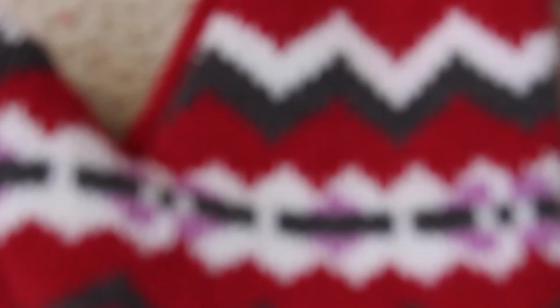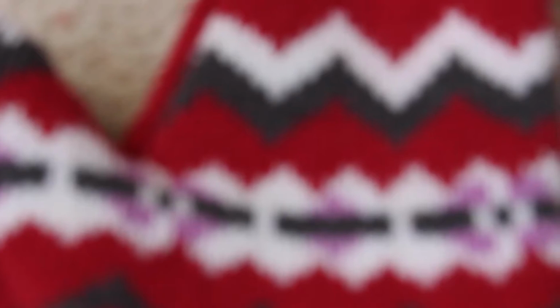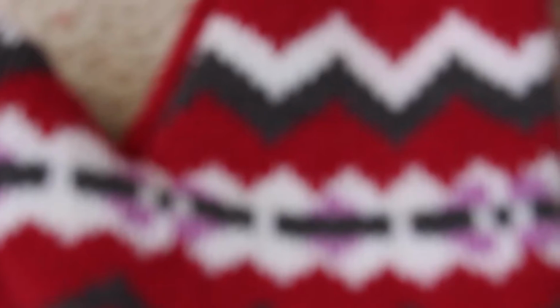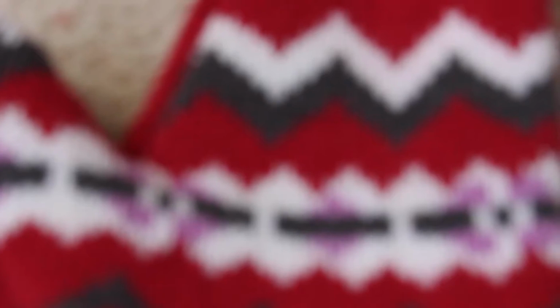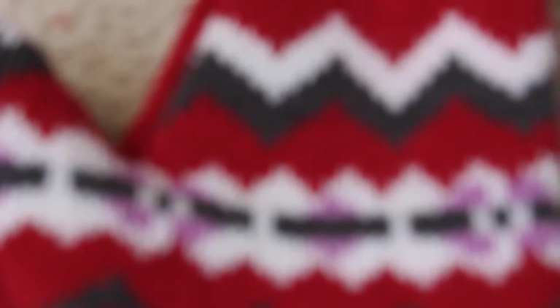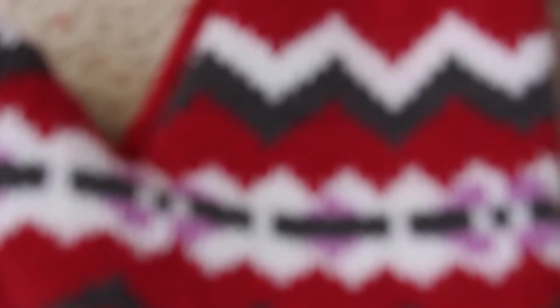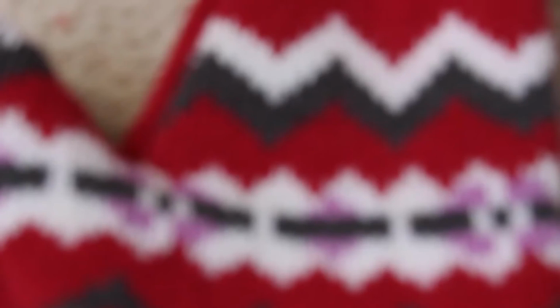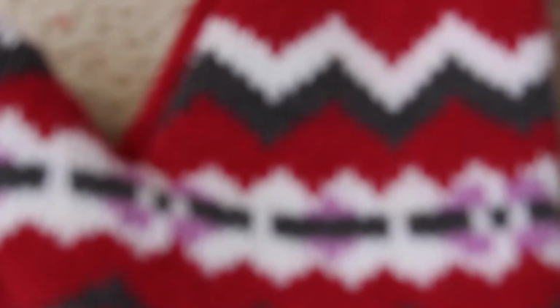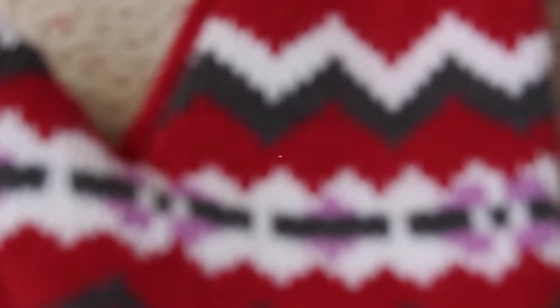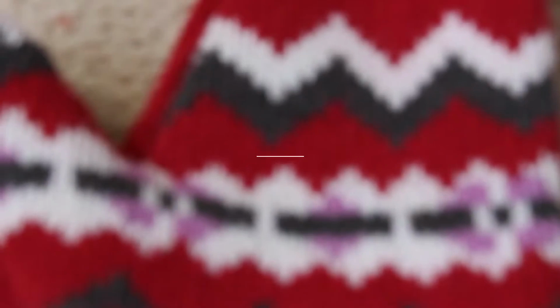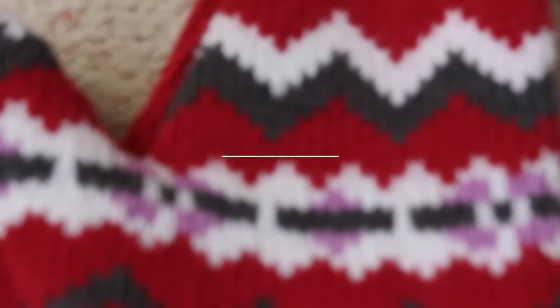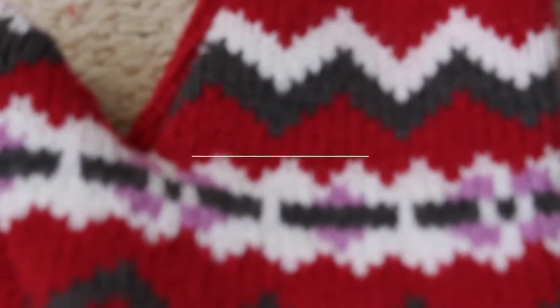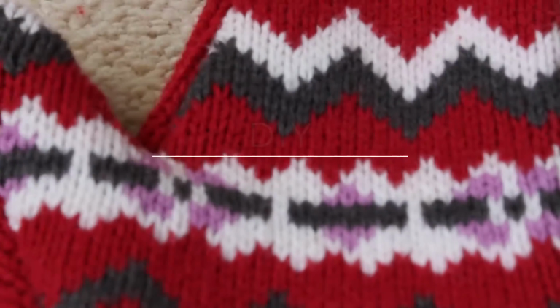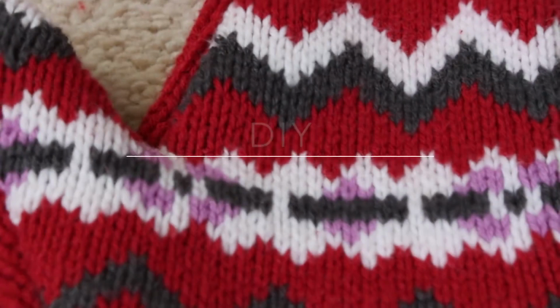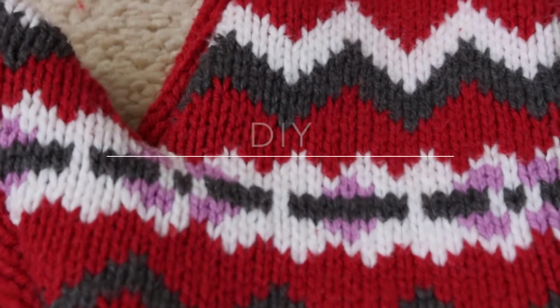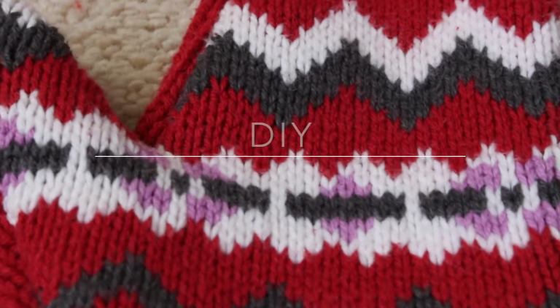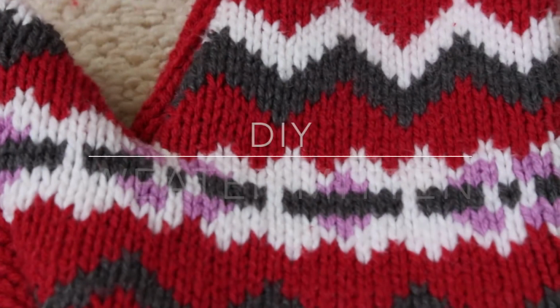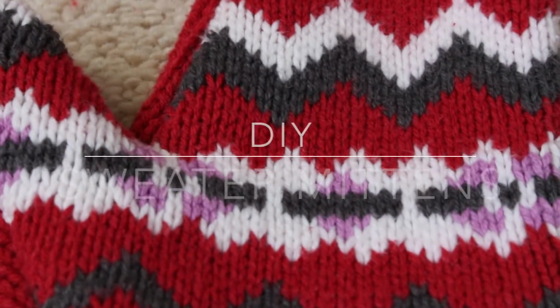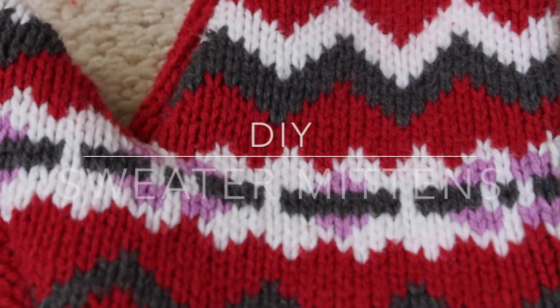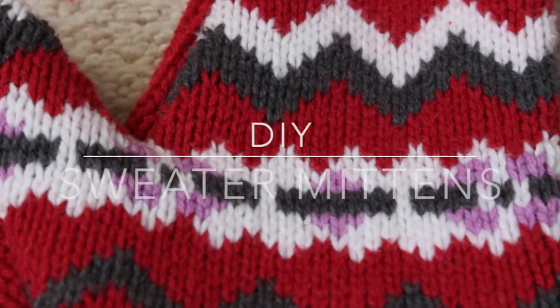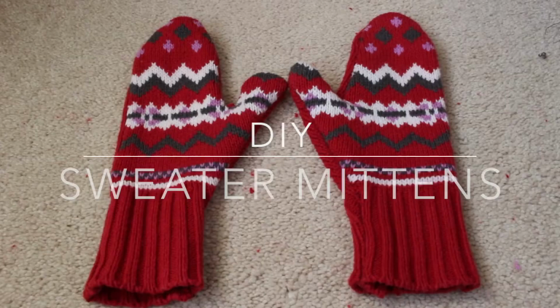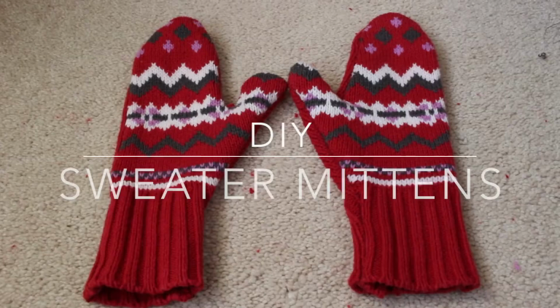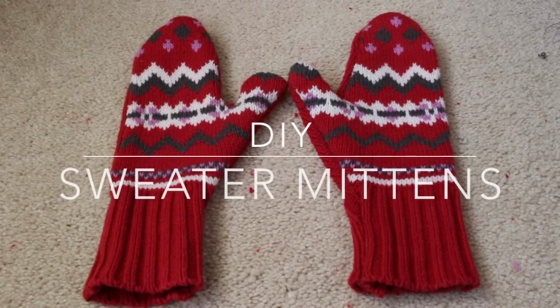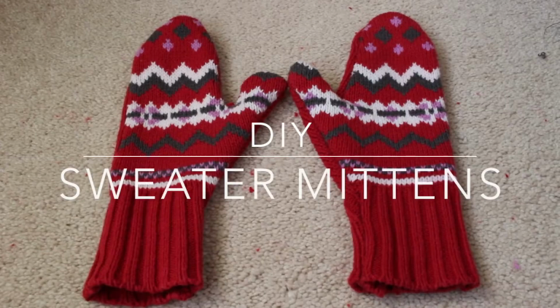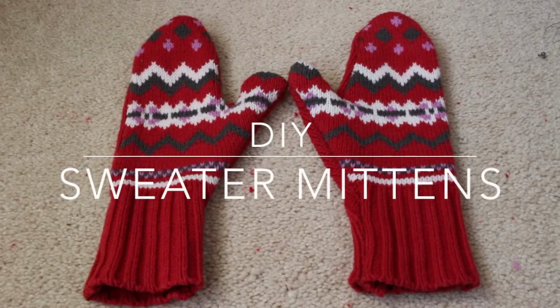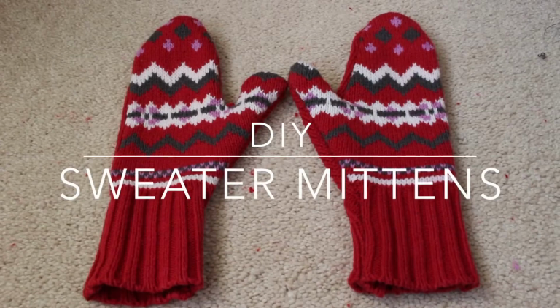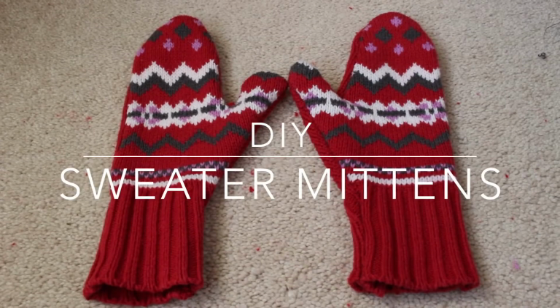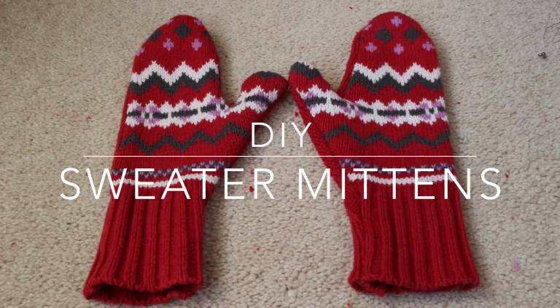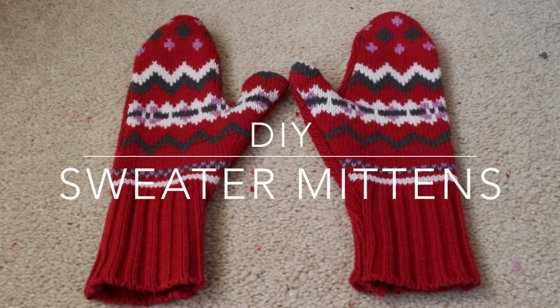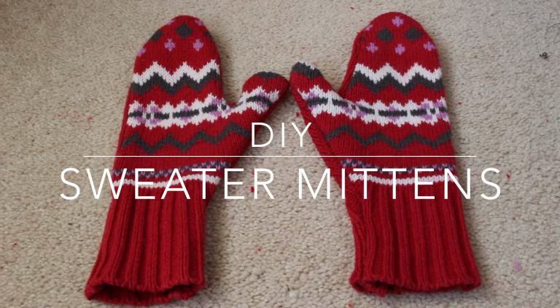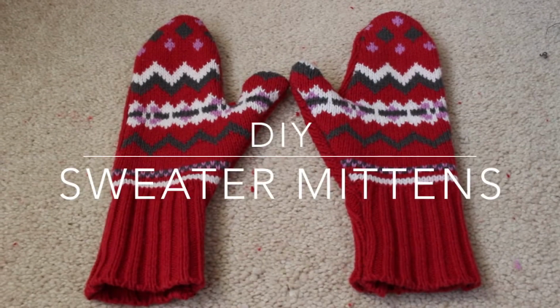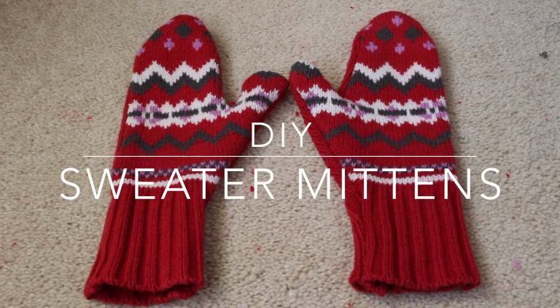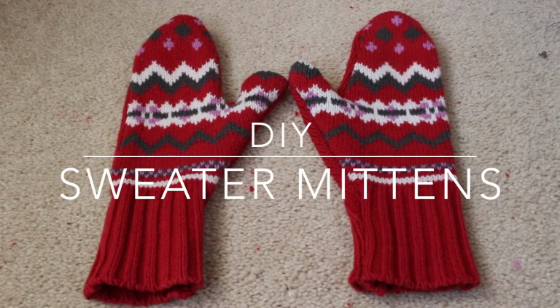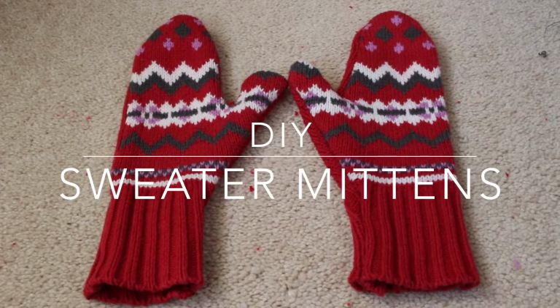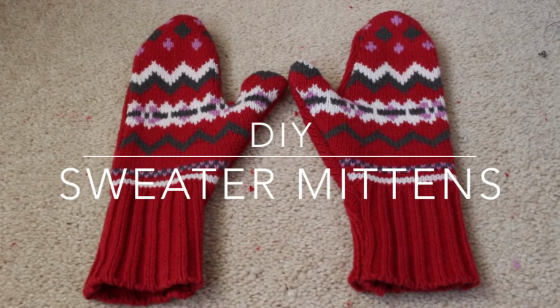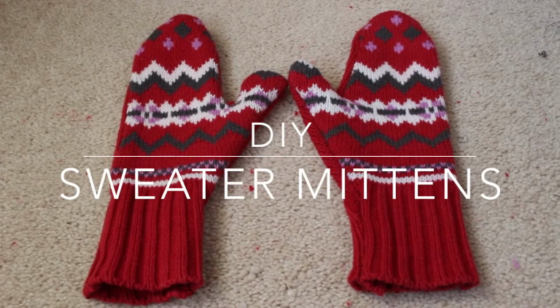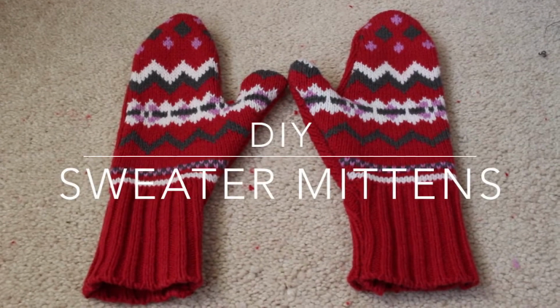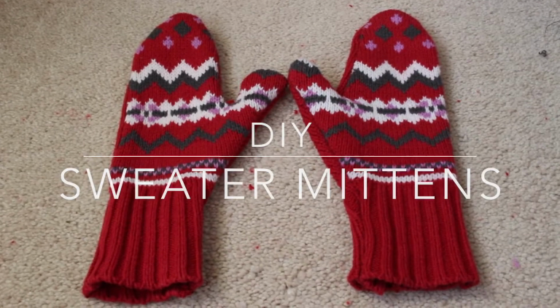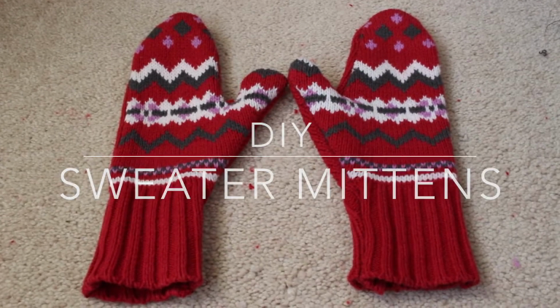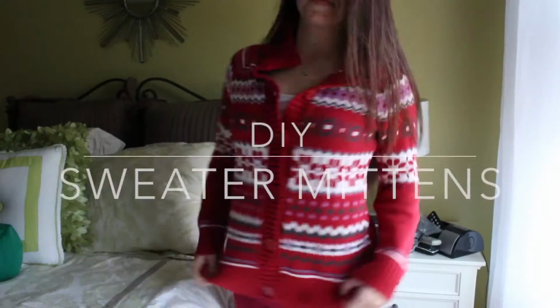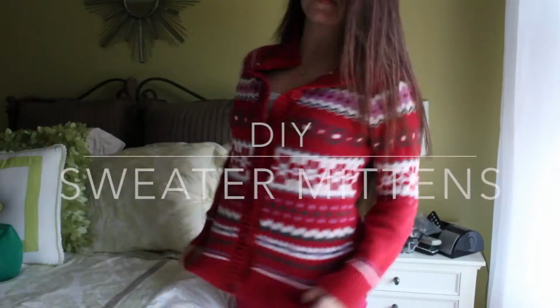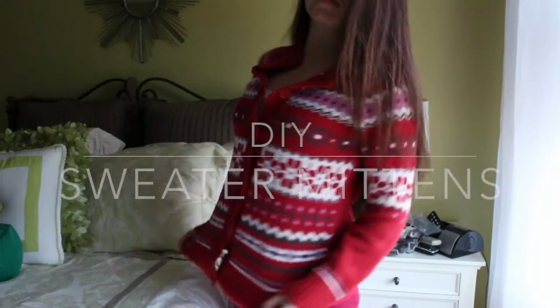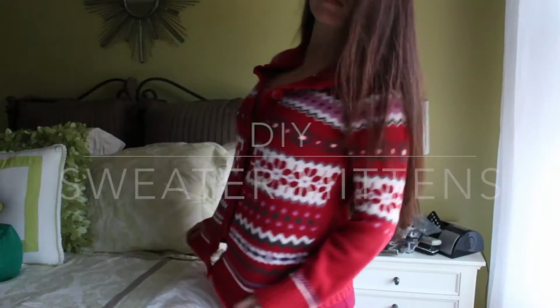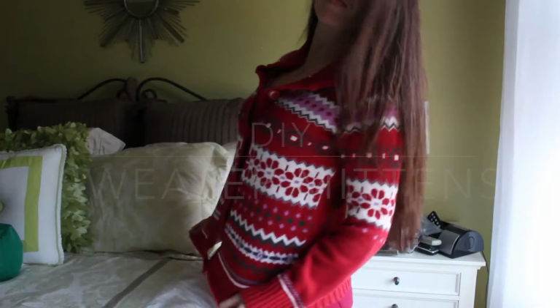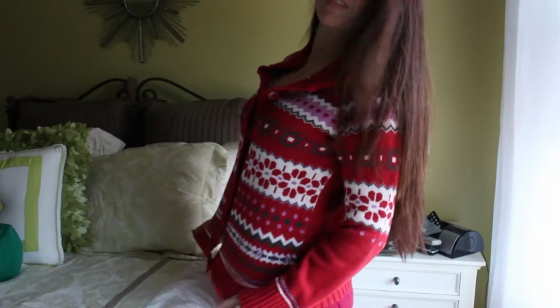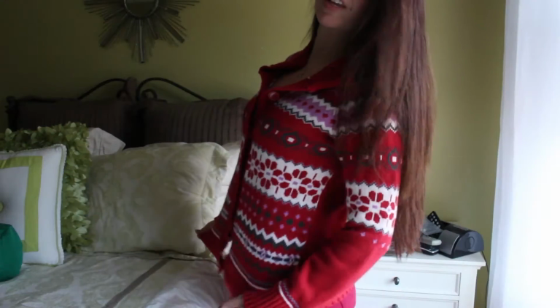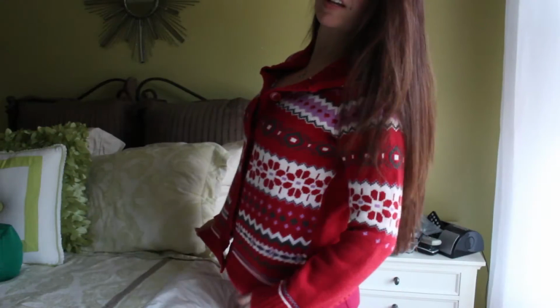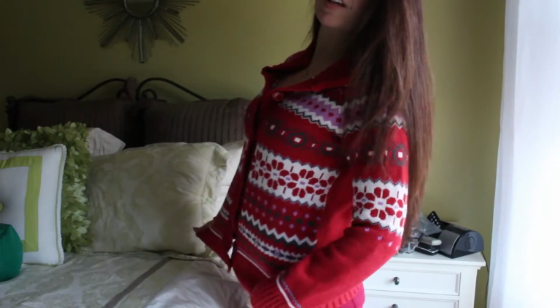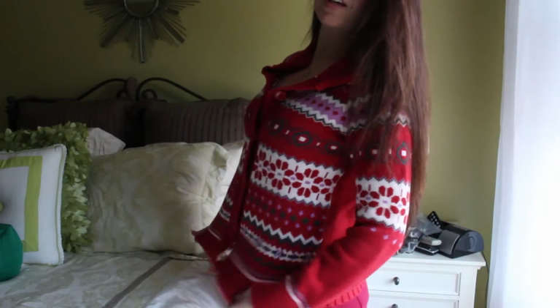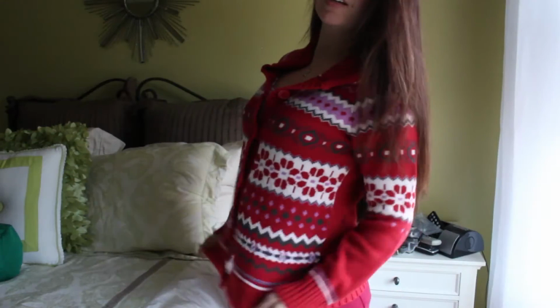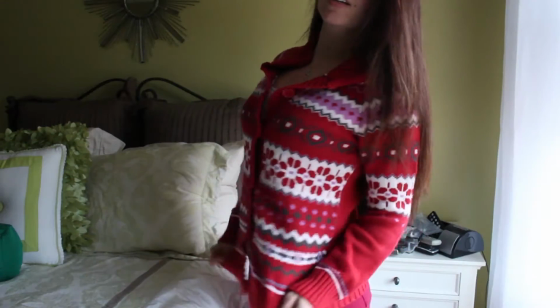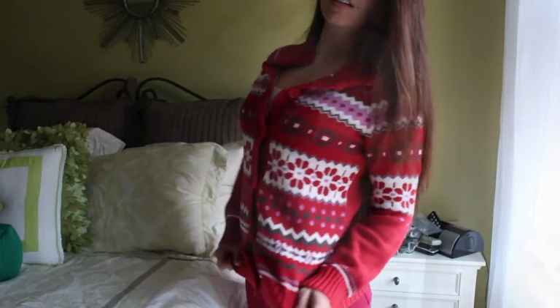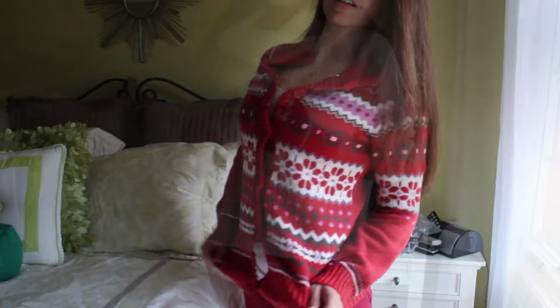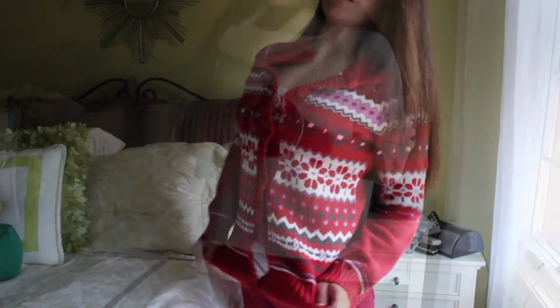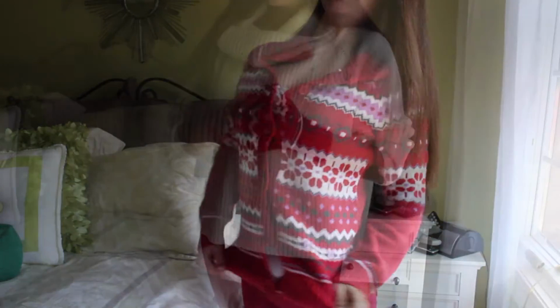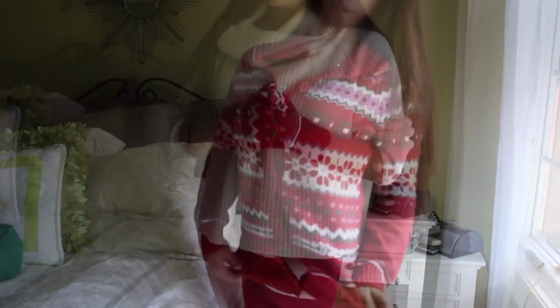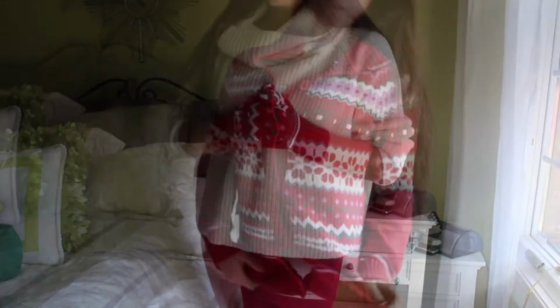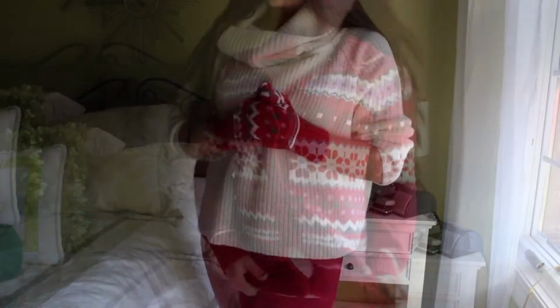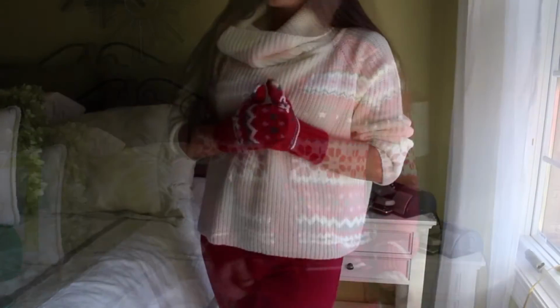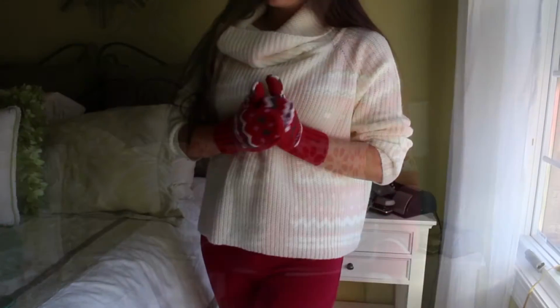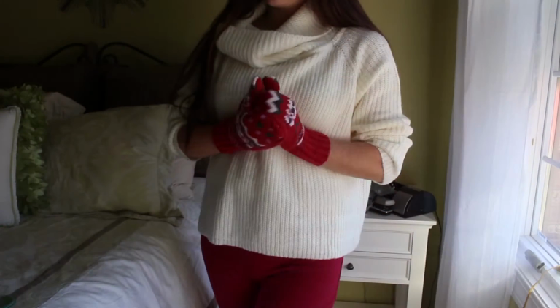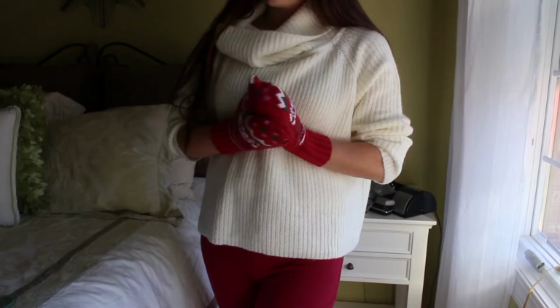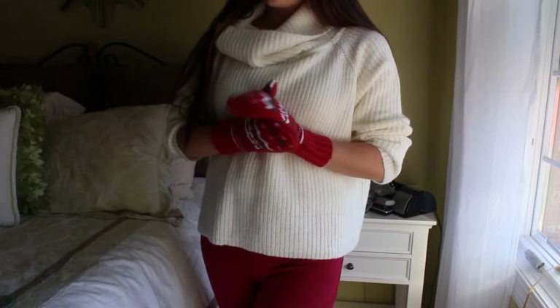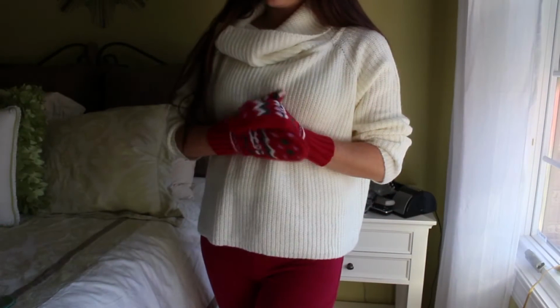With the cold weather approaching and kind of already here, I wanted to show you how to repurpose your old sweaters into a pair of one-of-a-kind mittens.